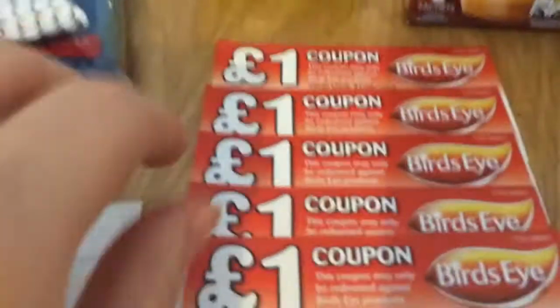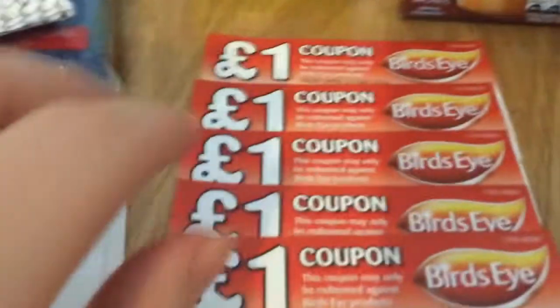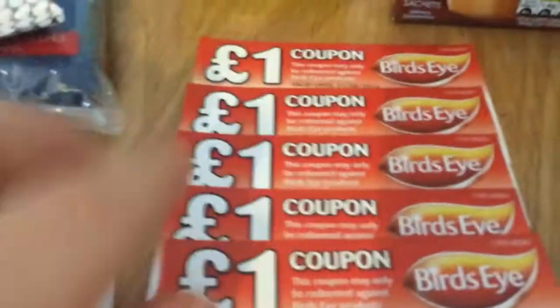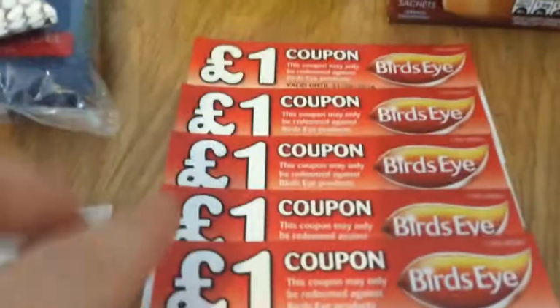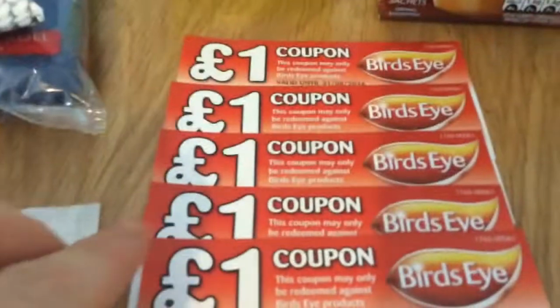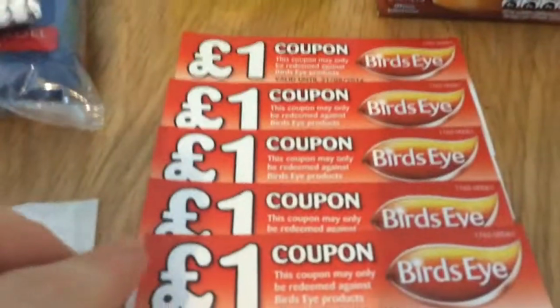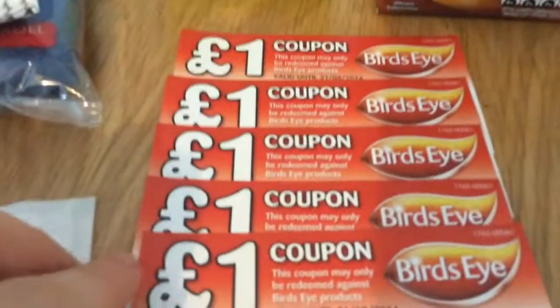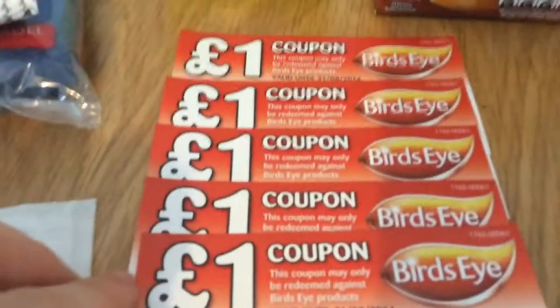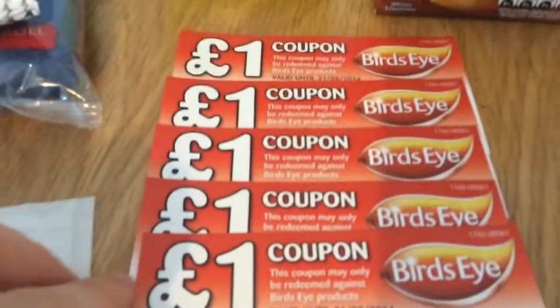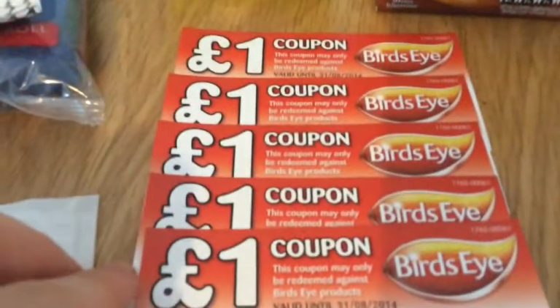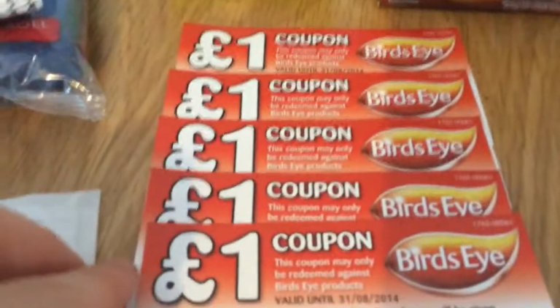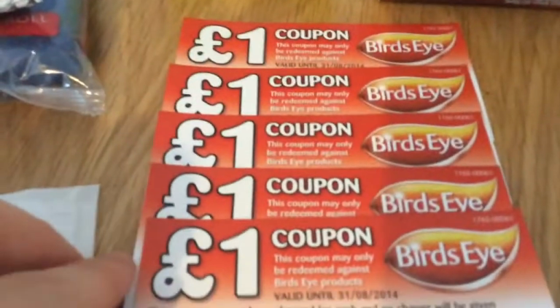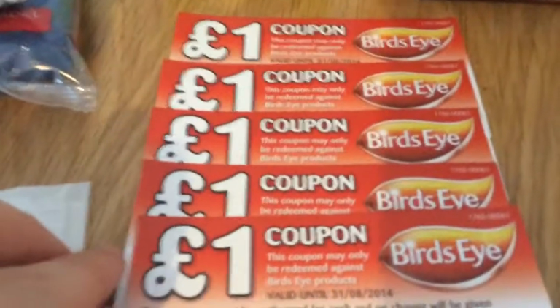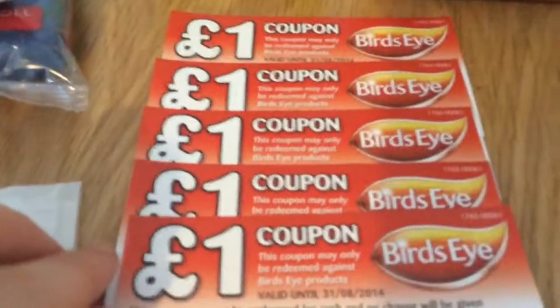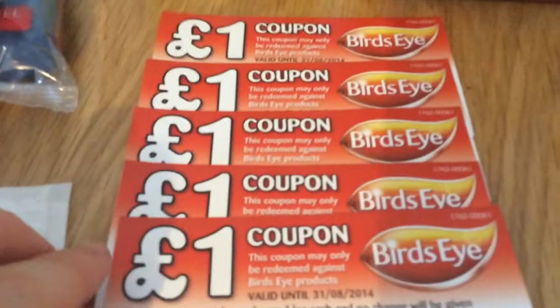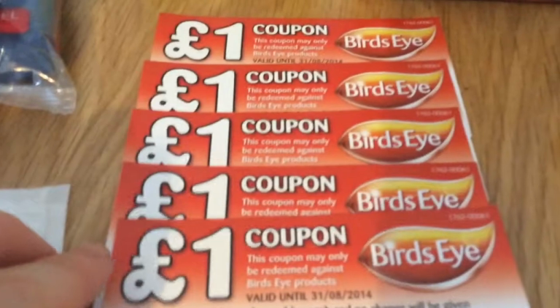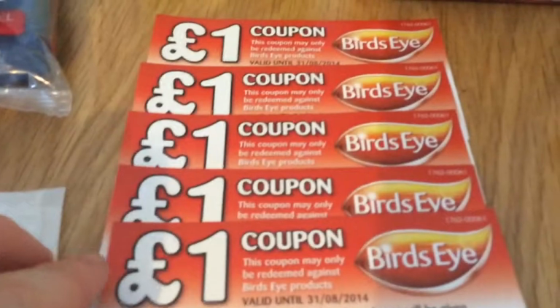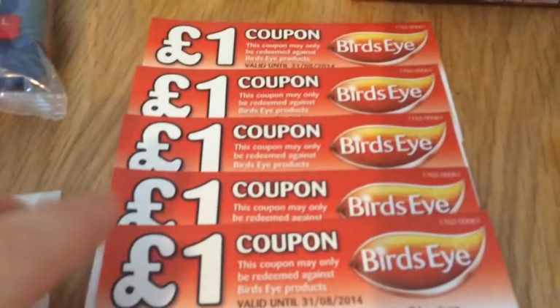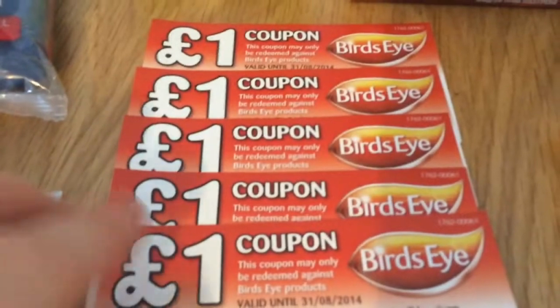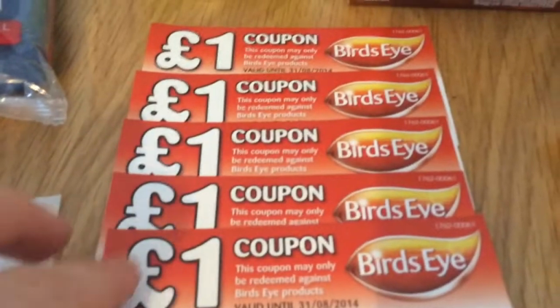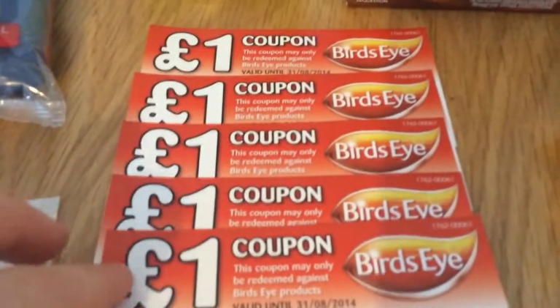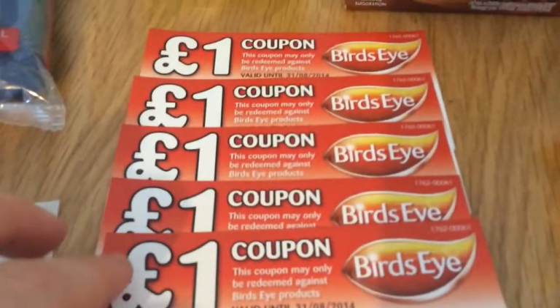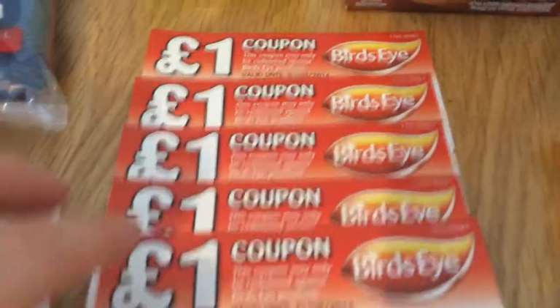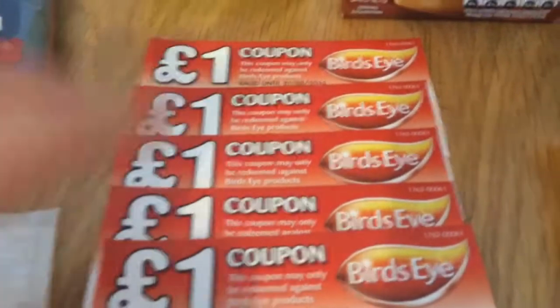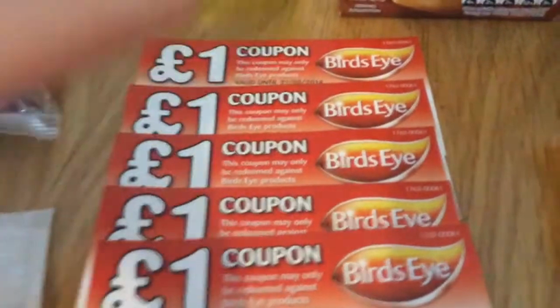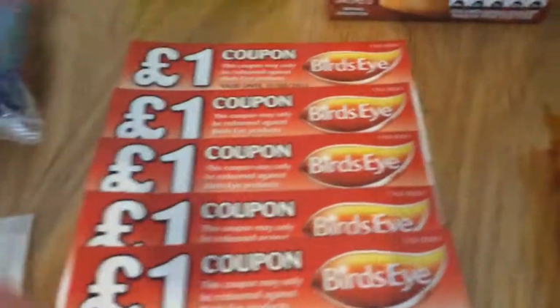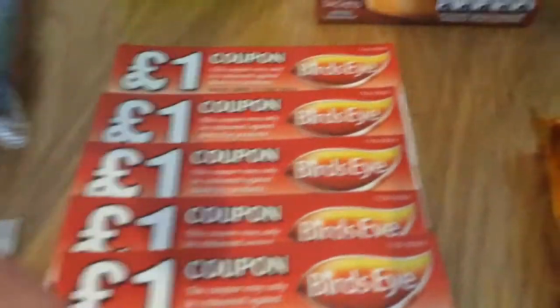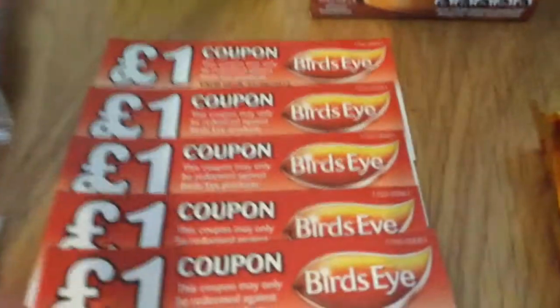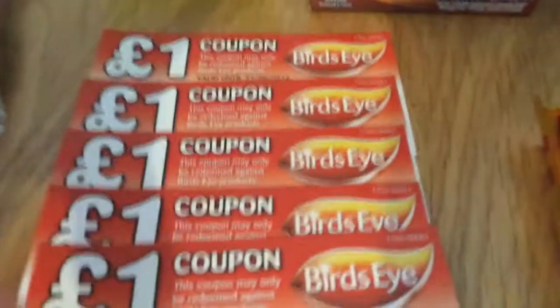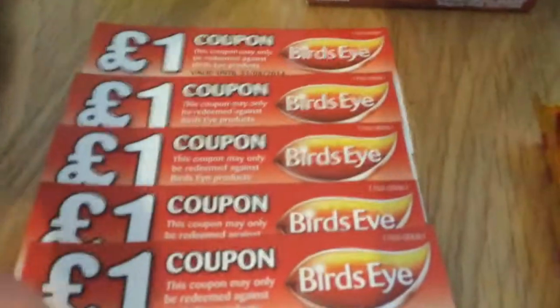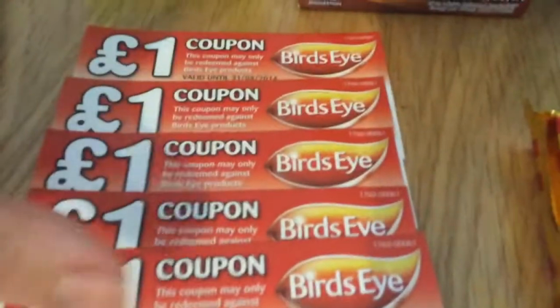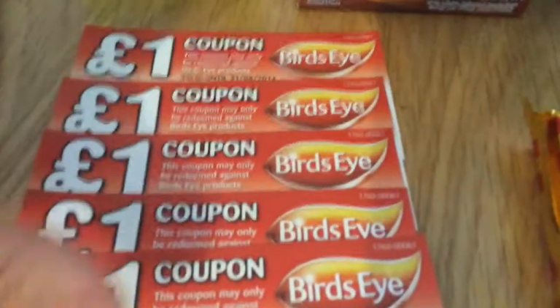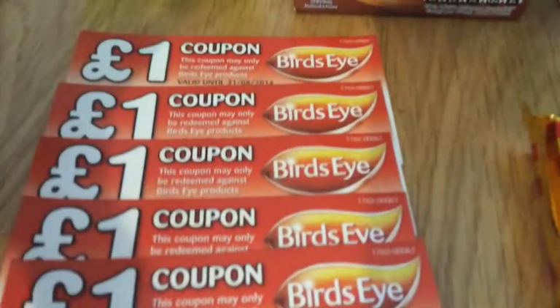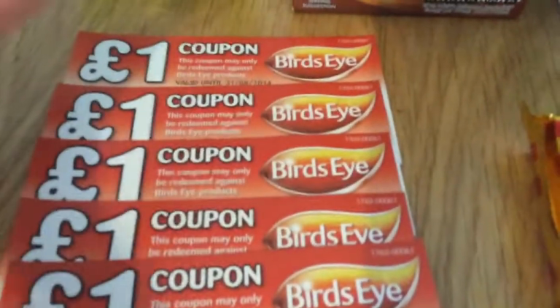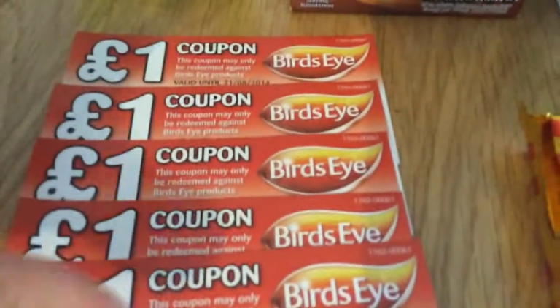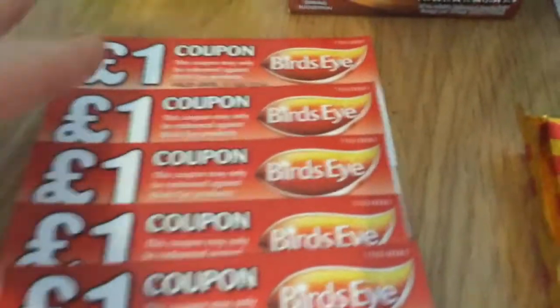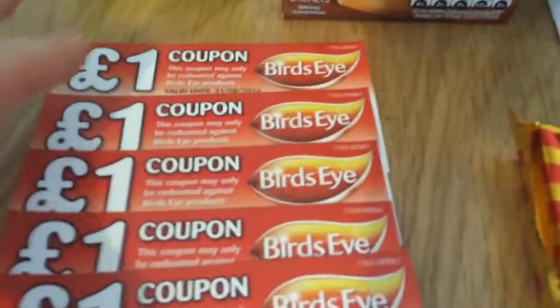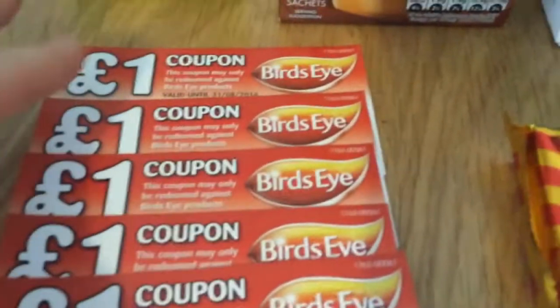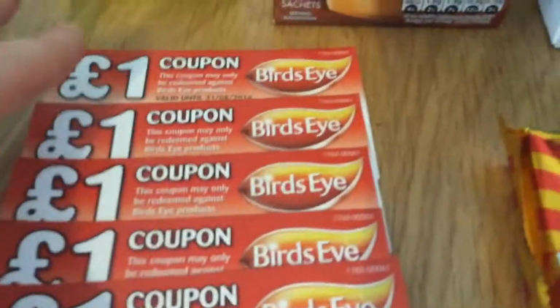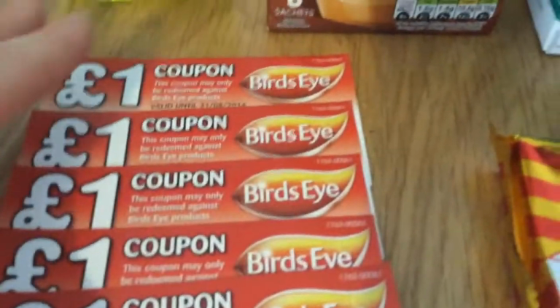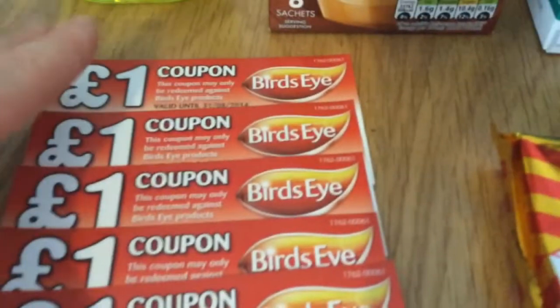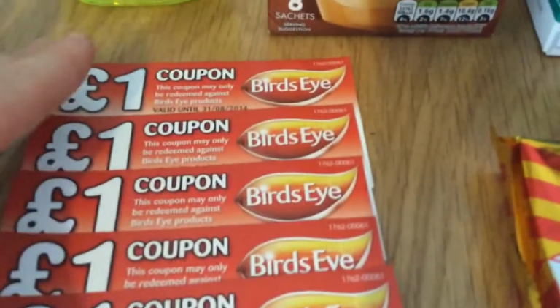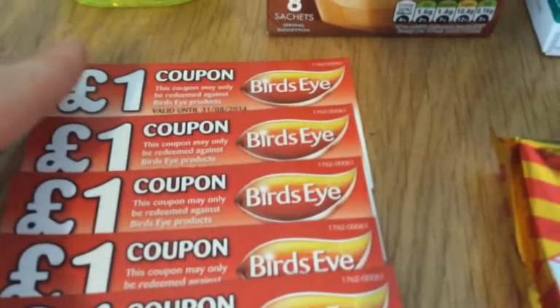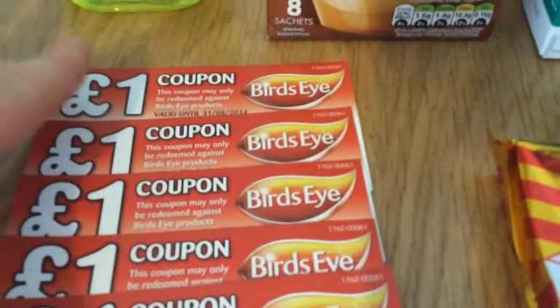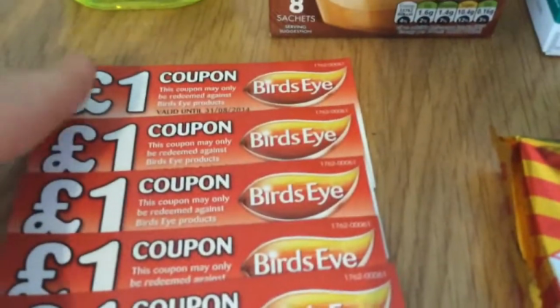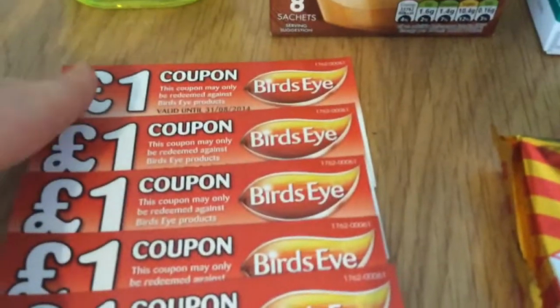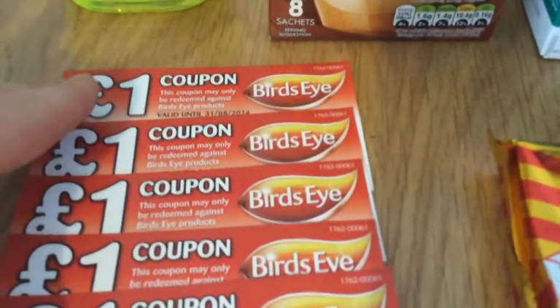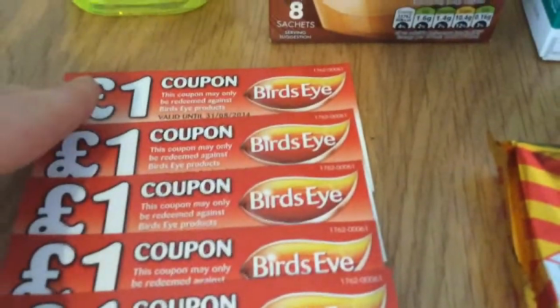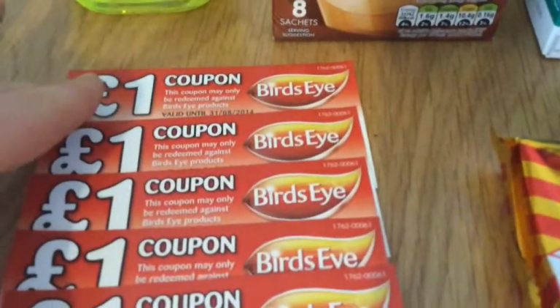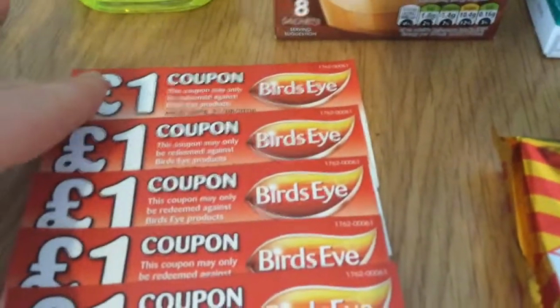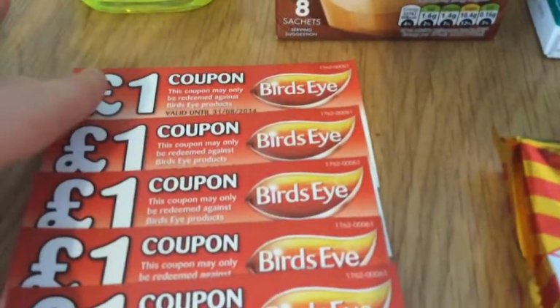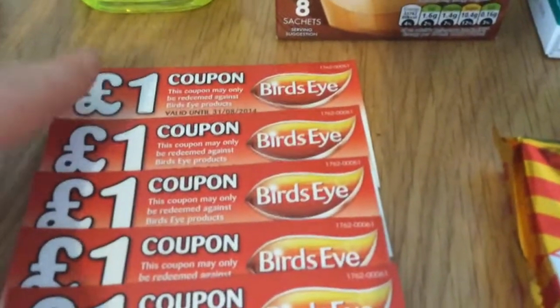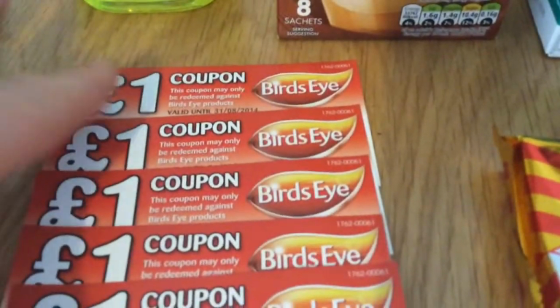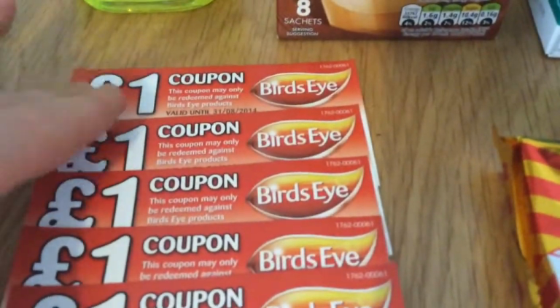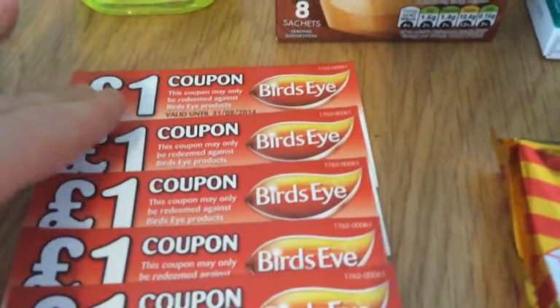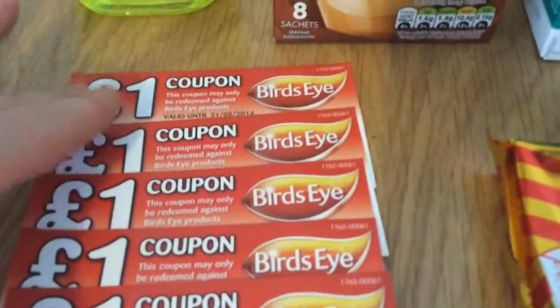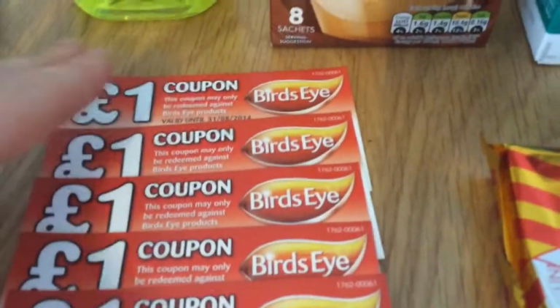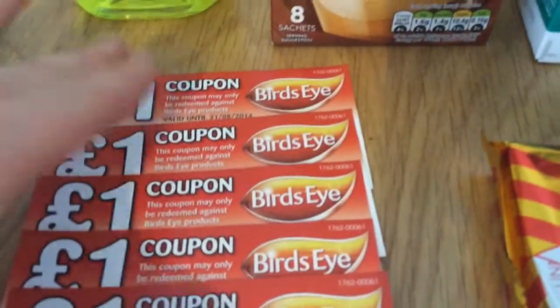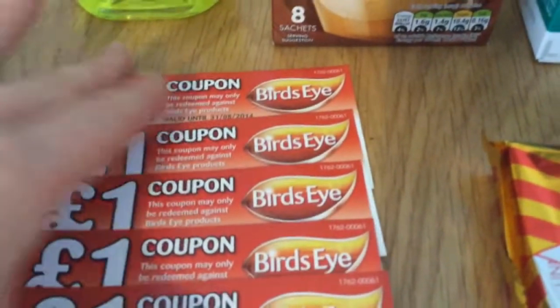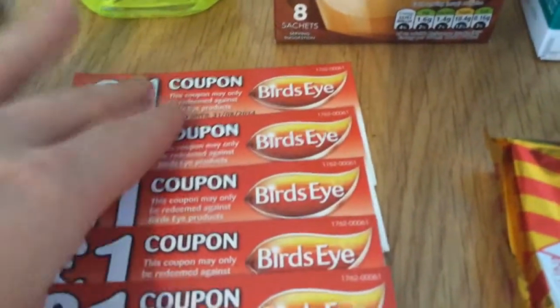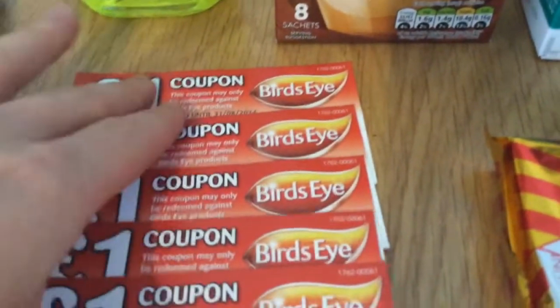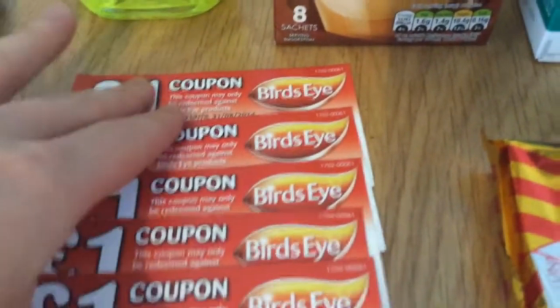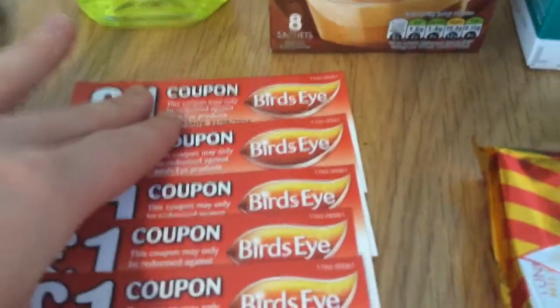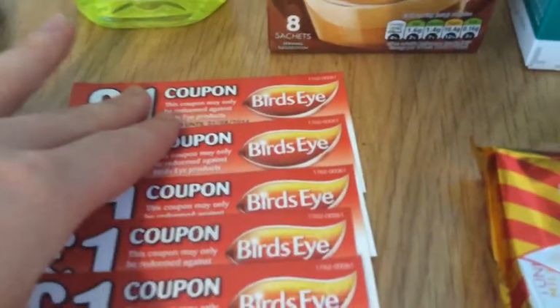I got five pound Bird's Eye vouchers because that was from a complaint about one of the products, so they sent them through.